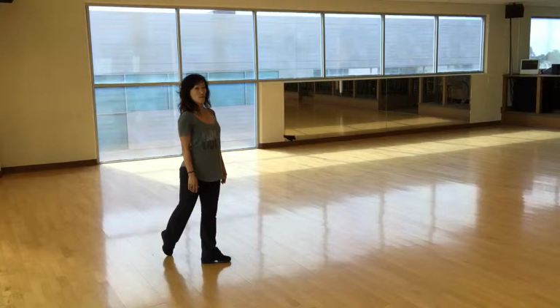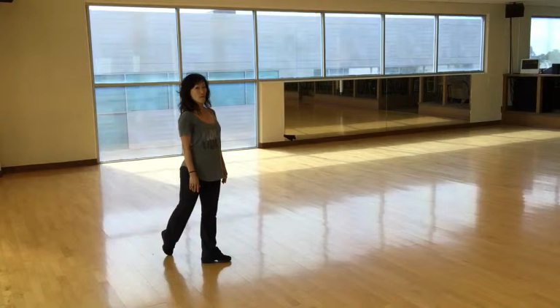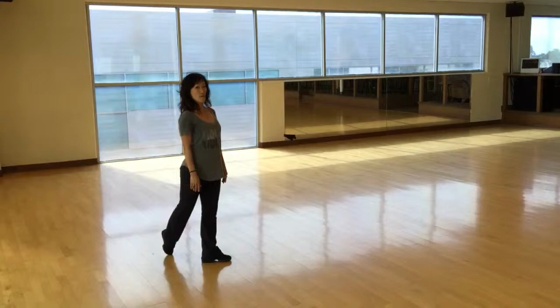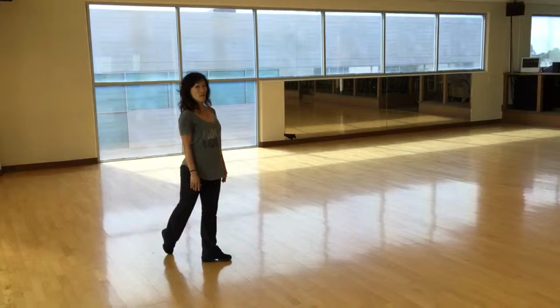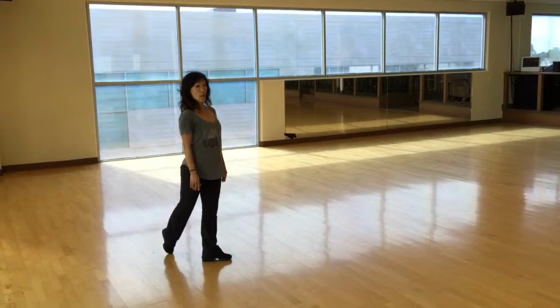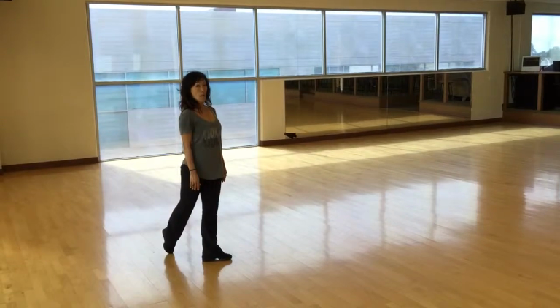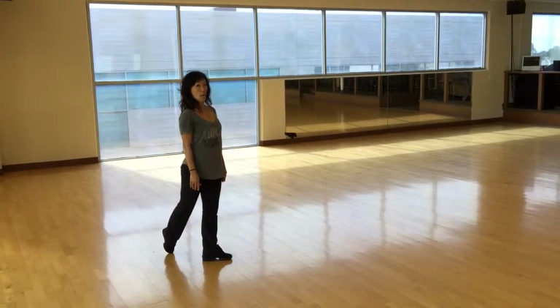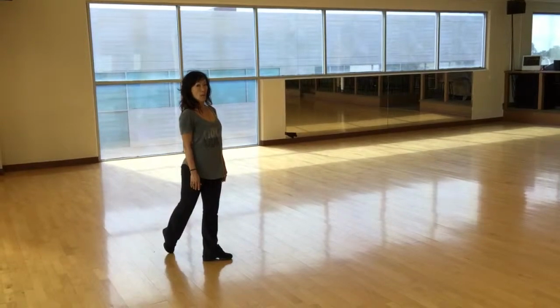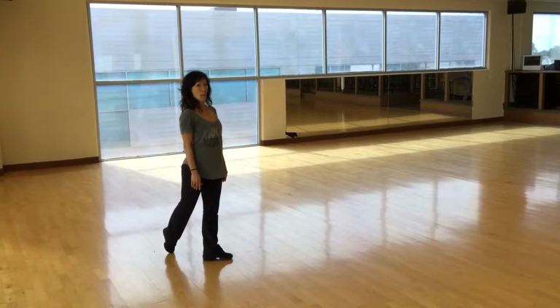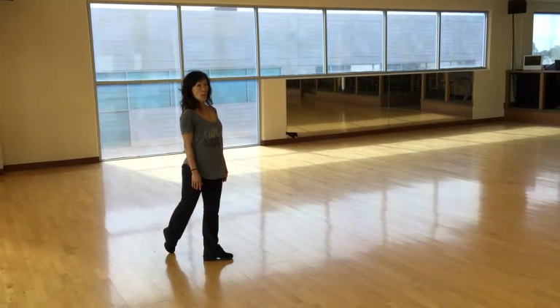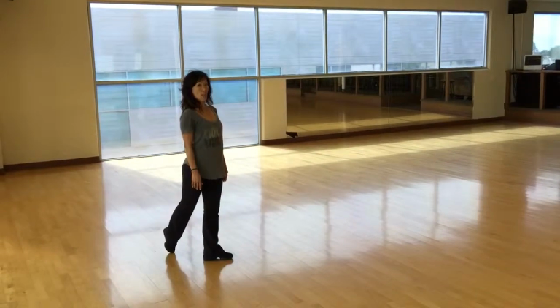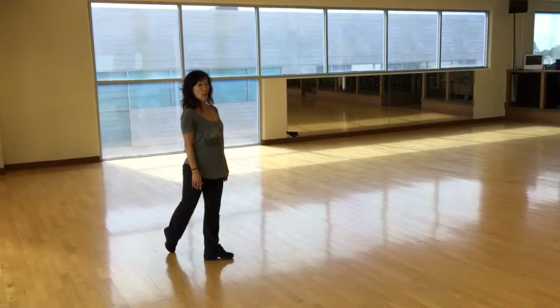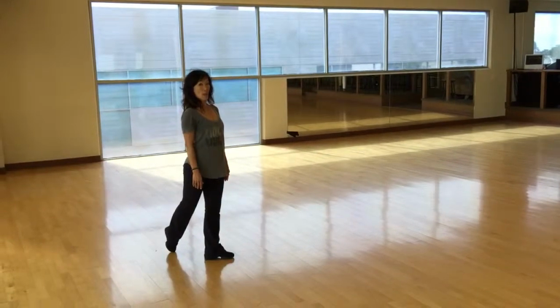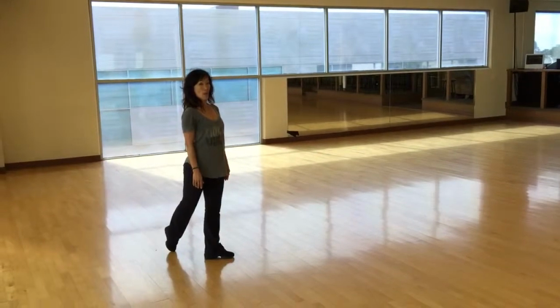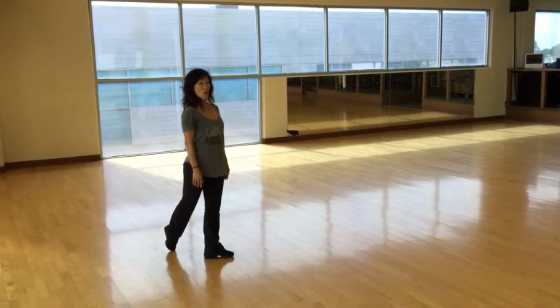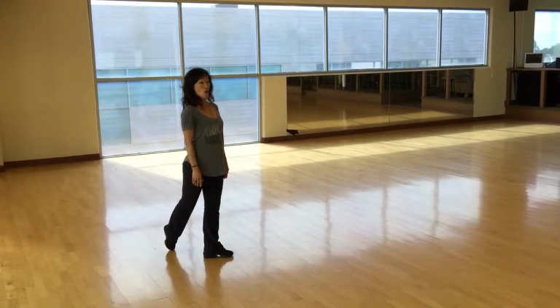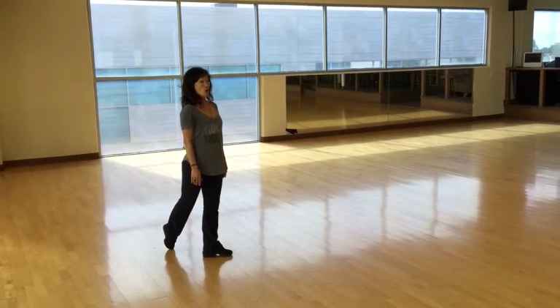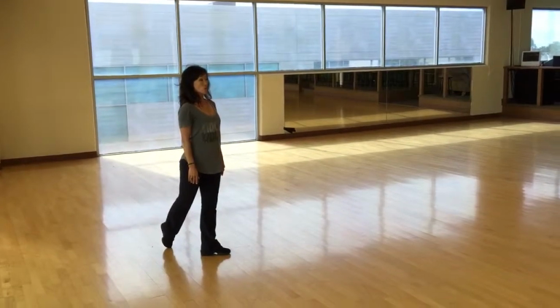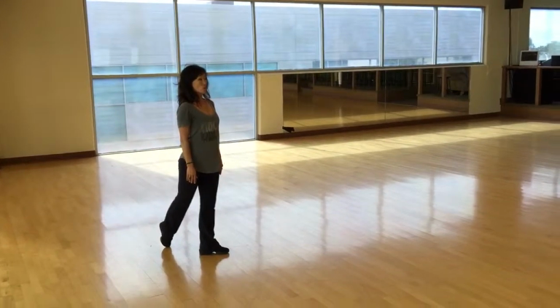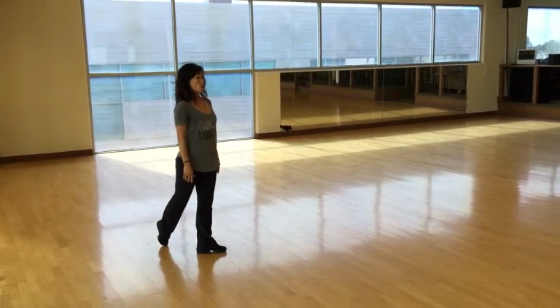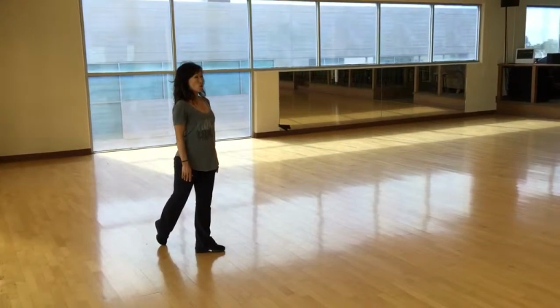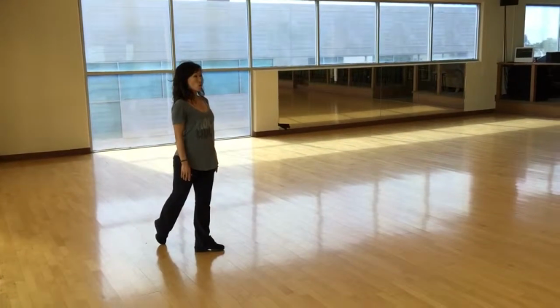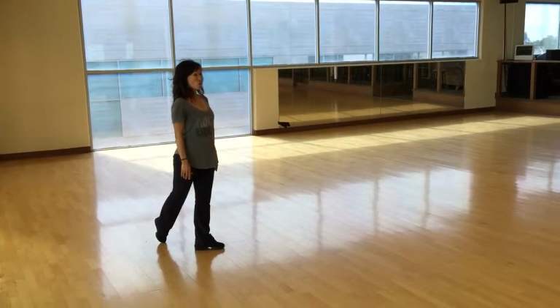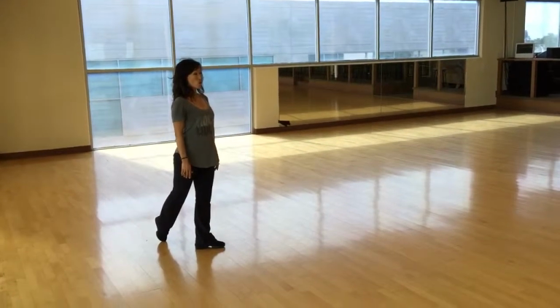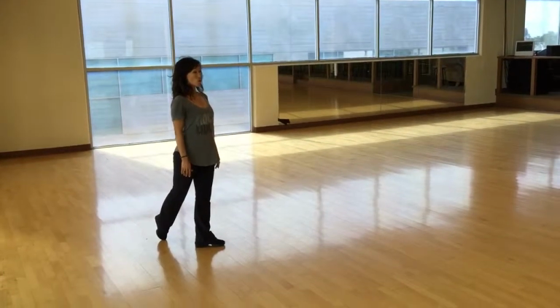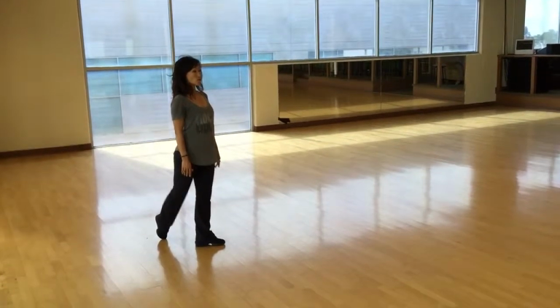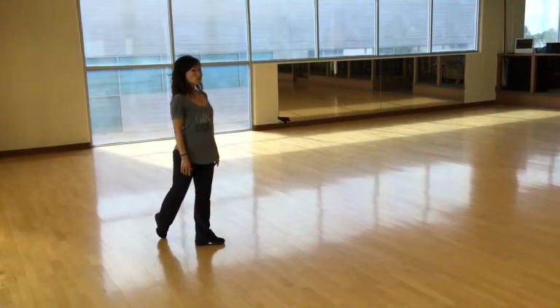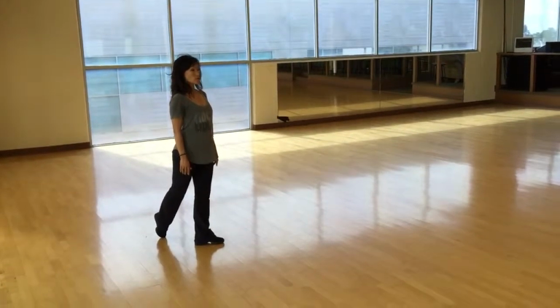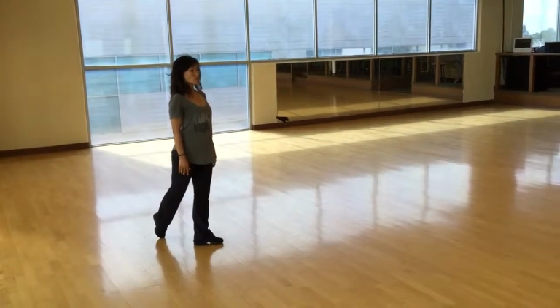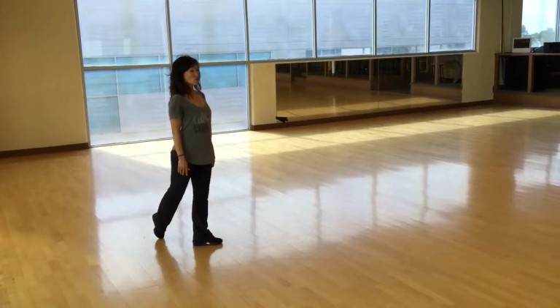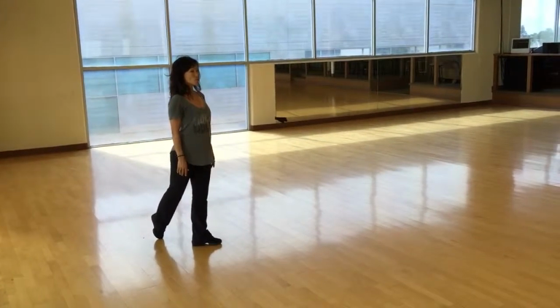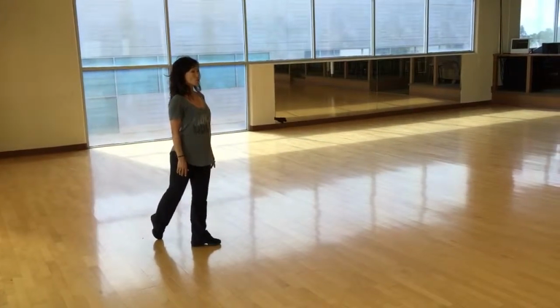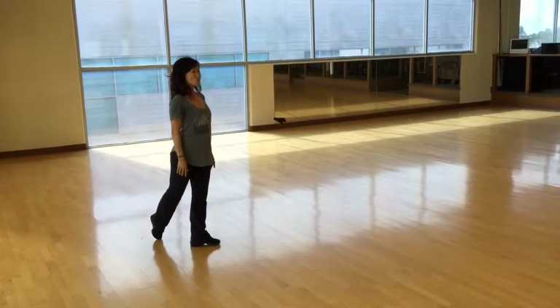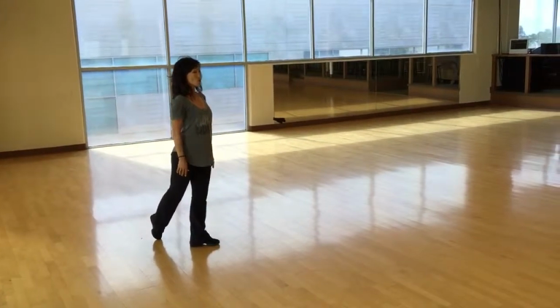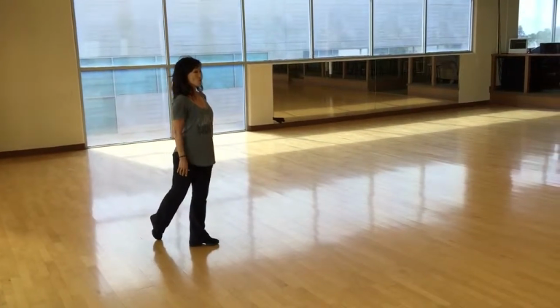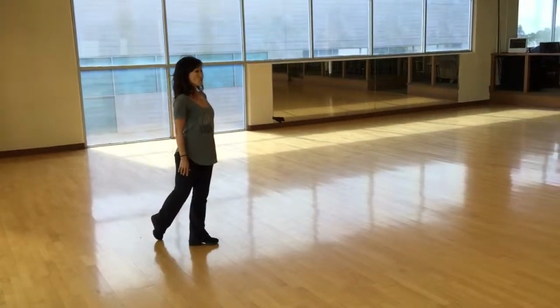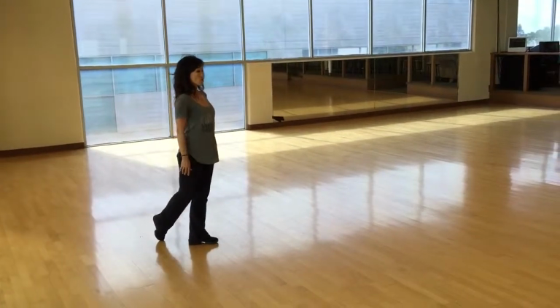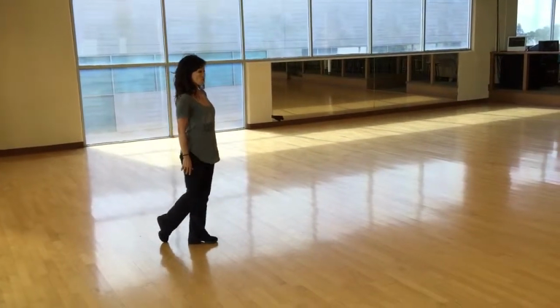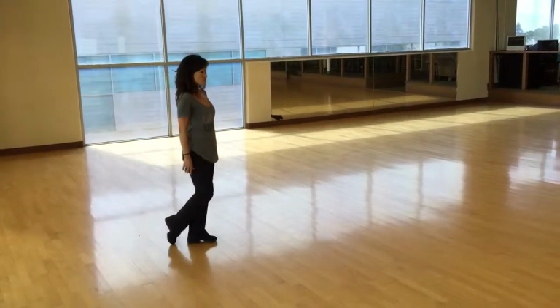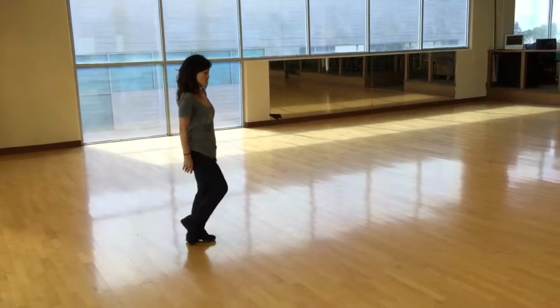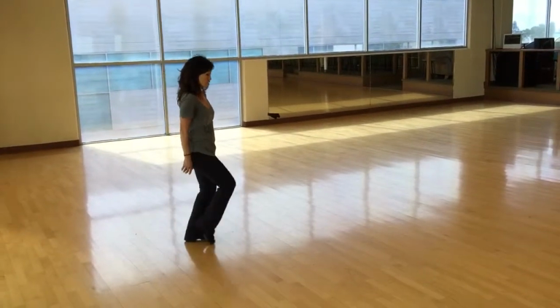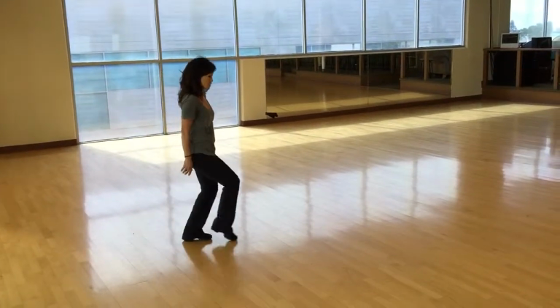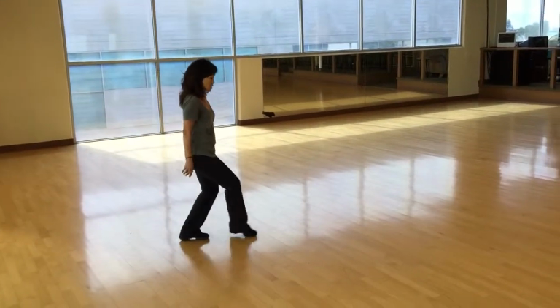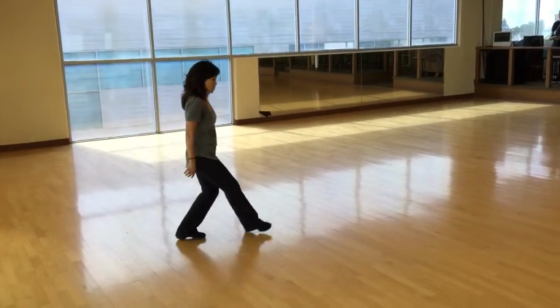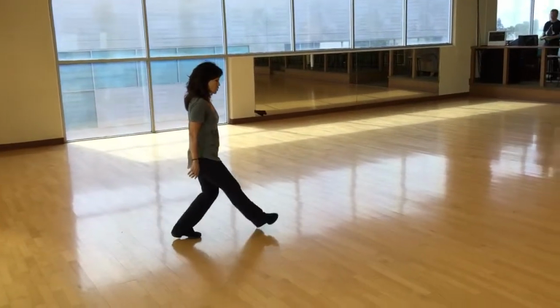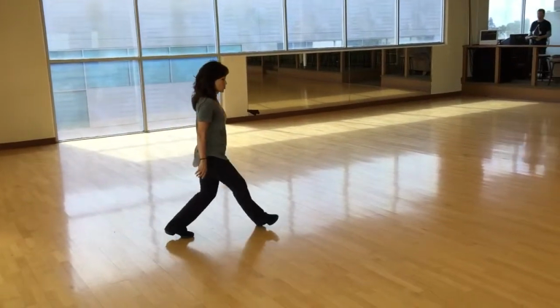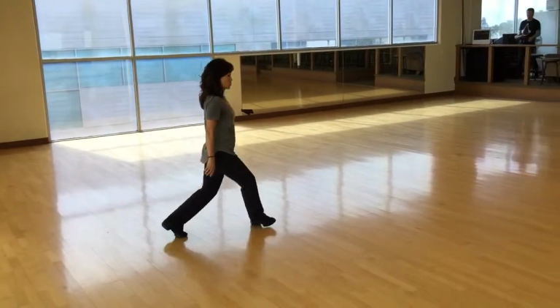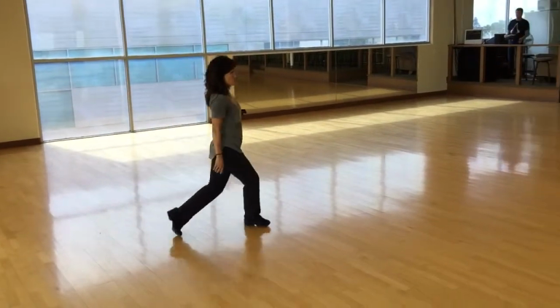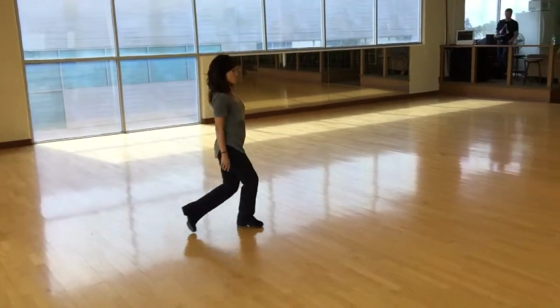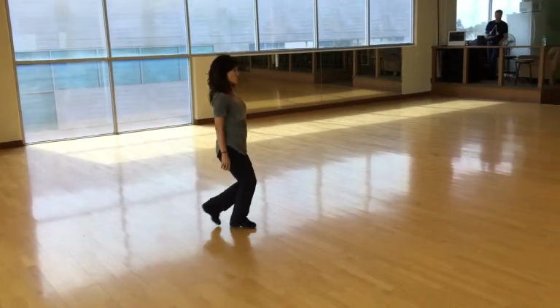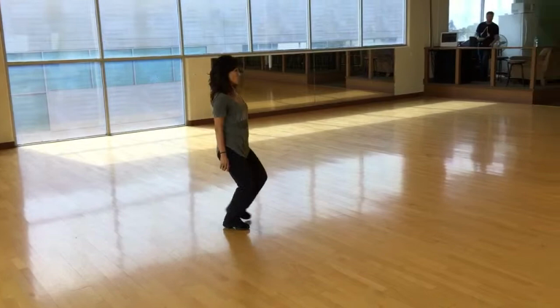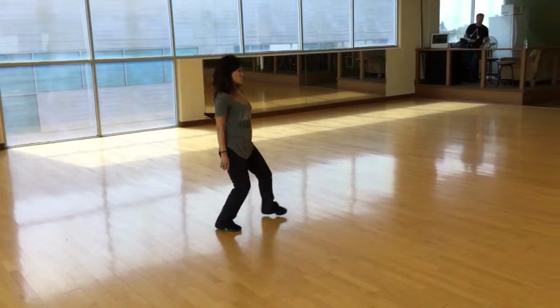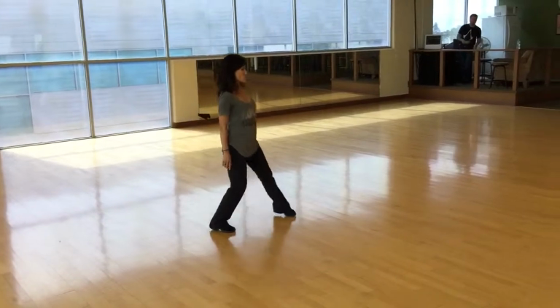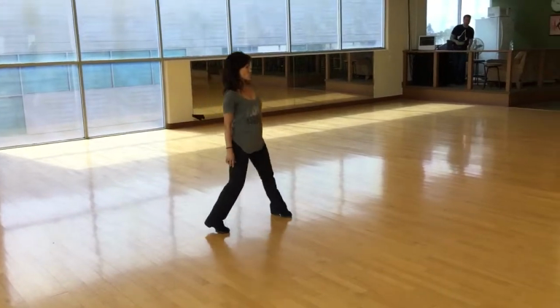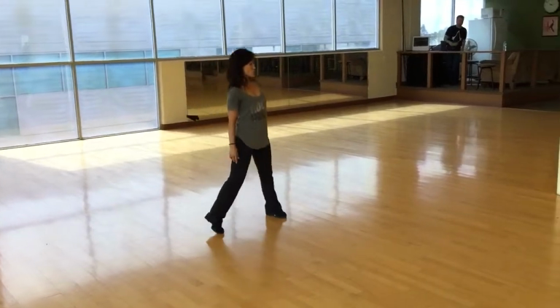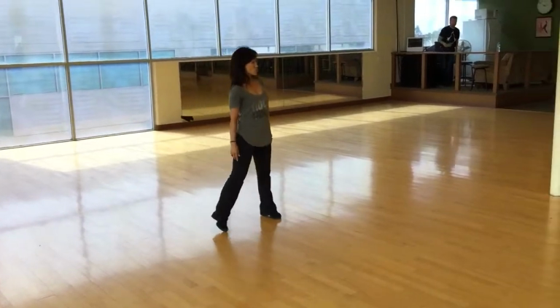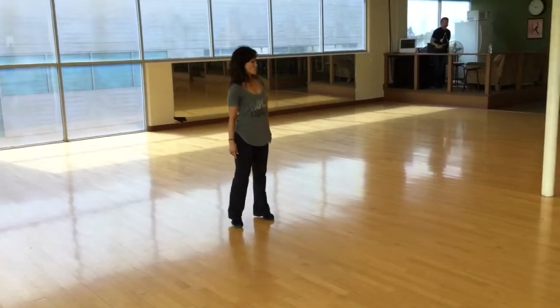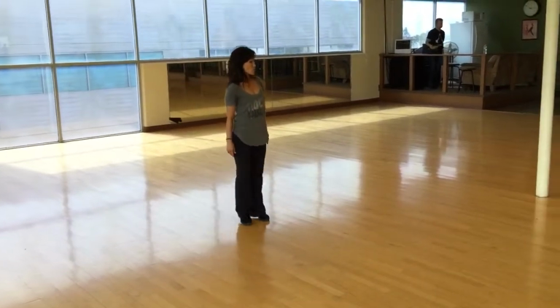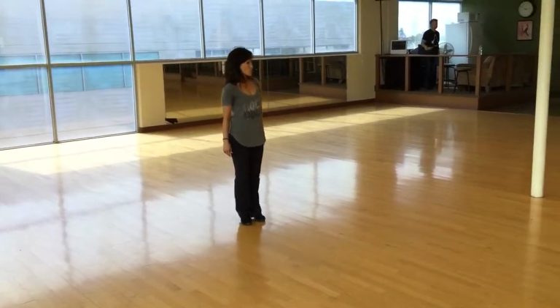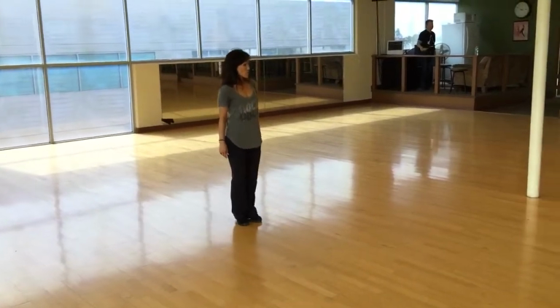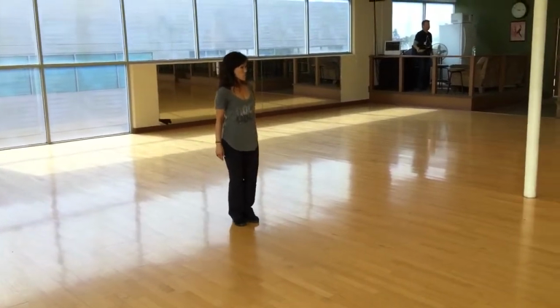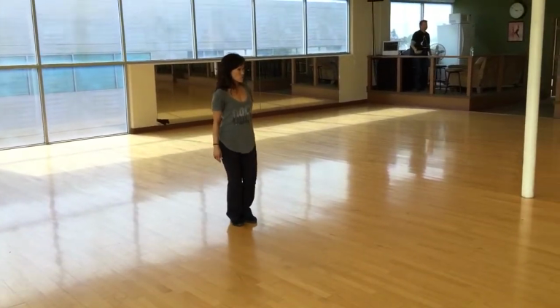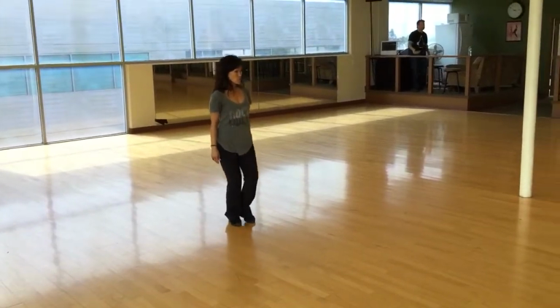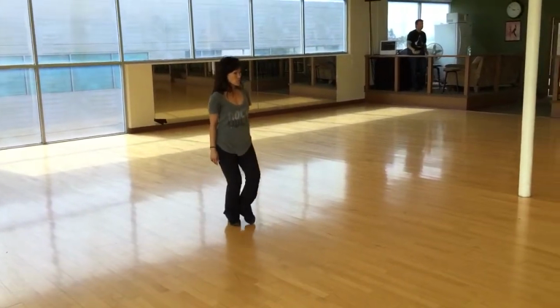Ready? Ready to go. So hold, two, three. Two, two, three.